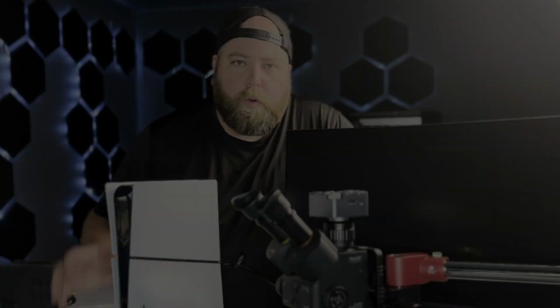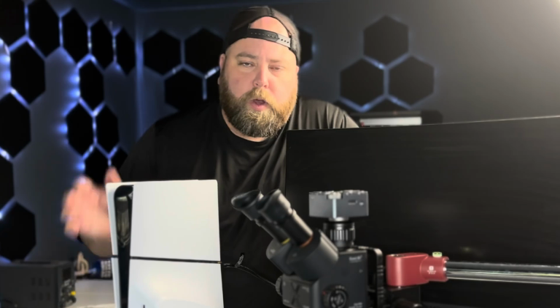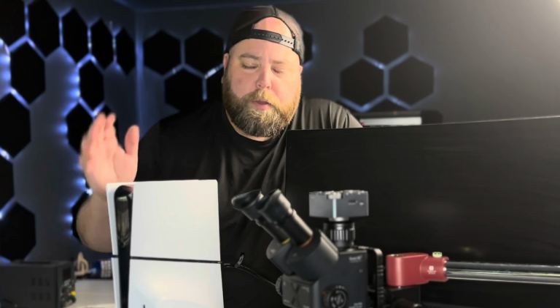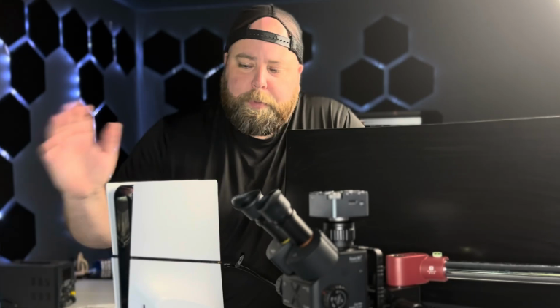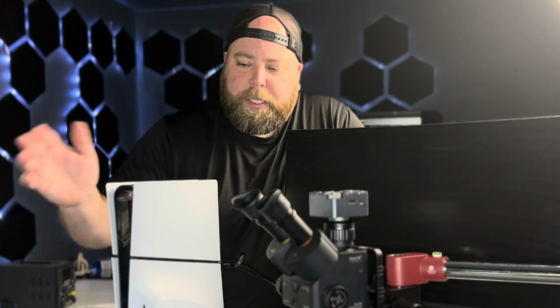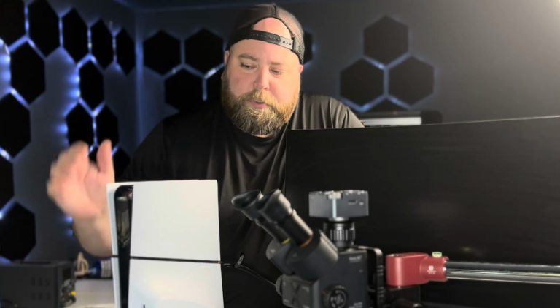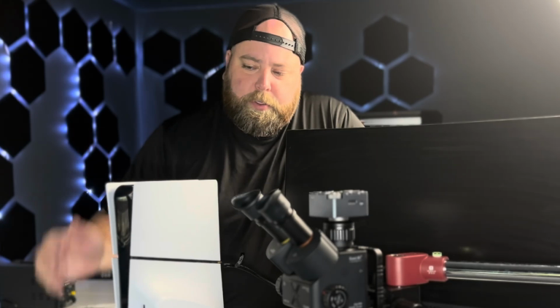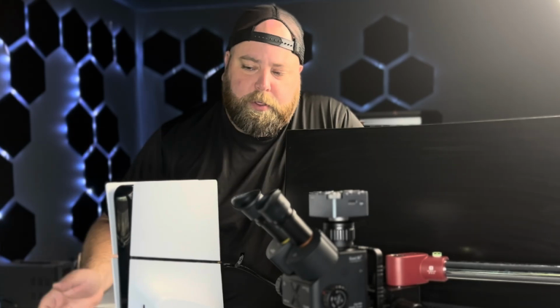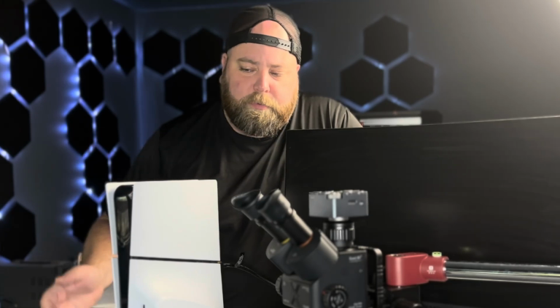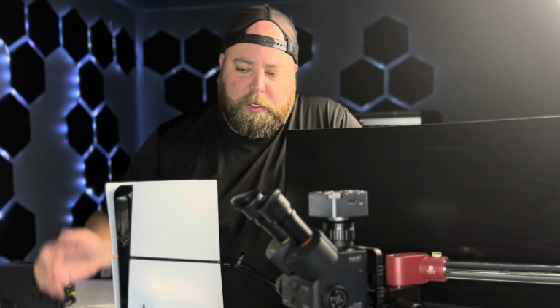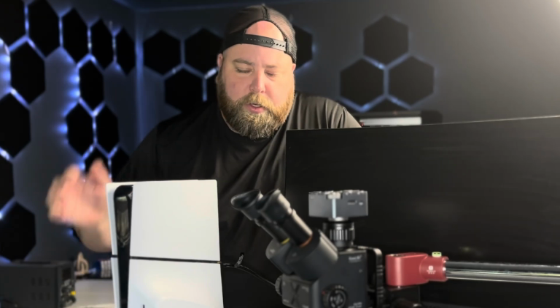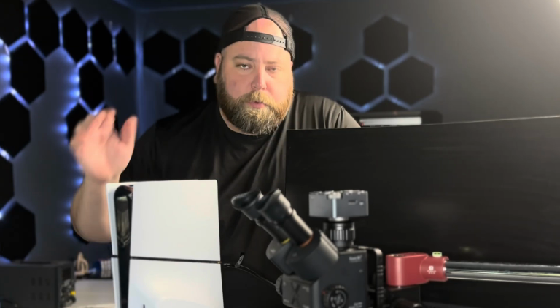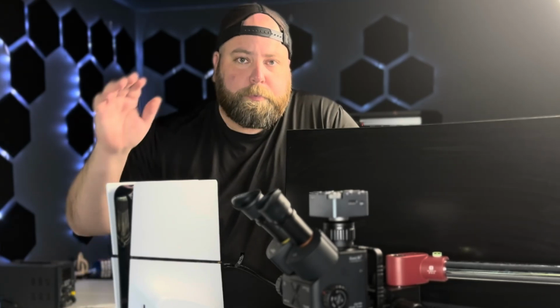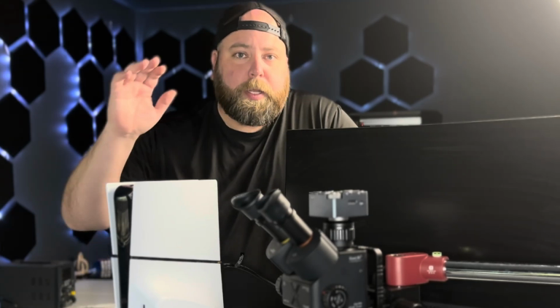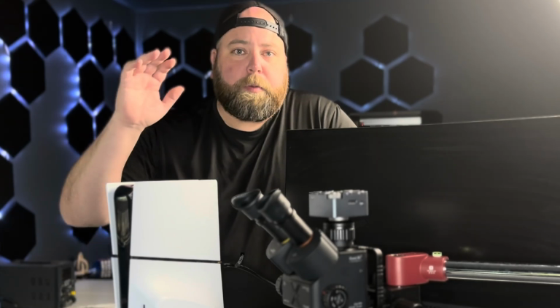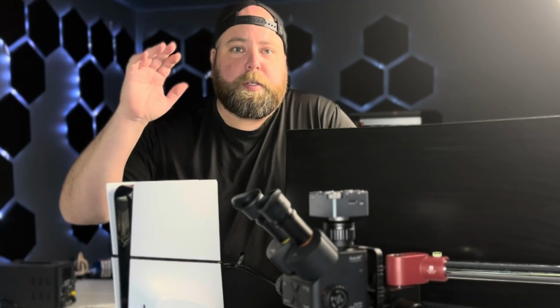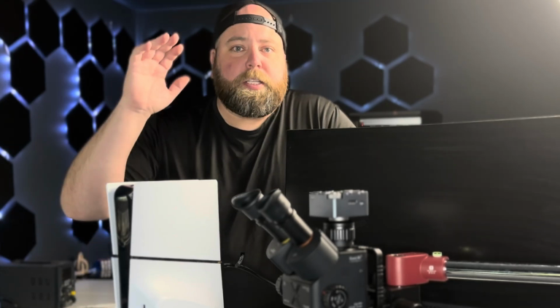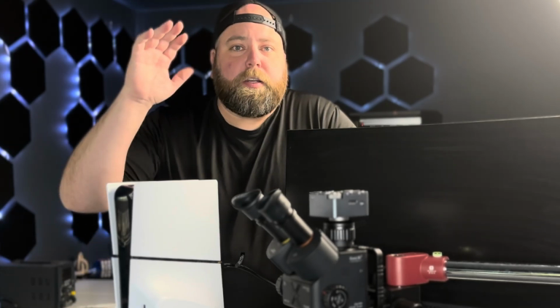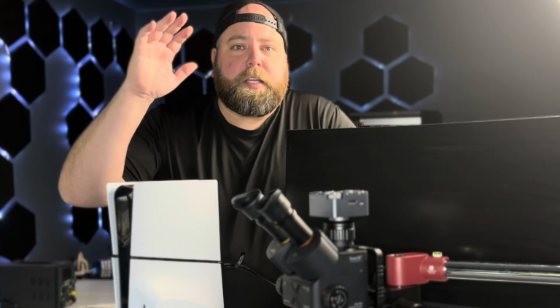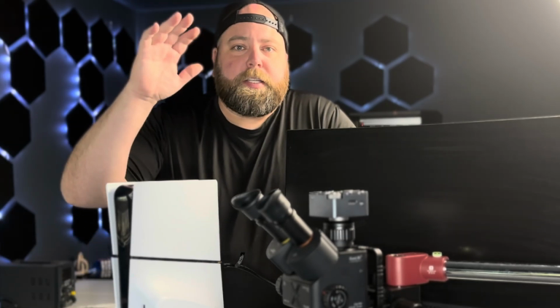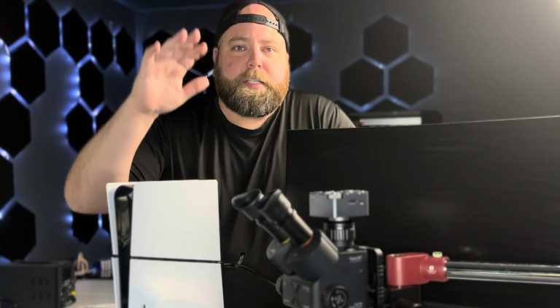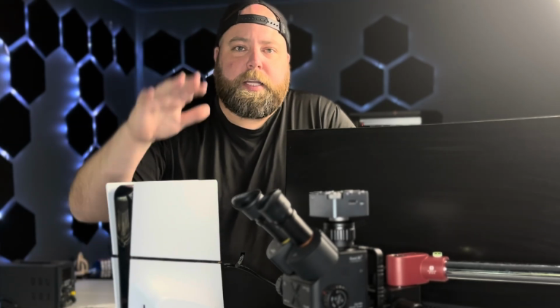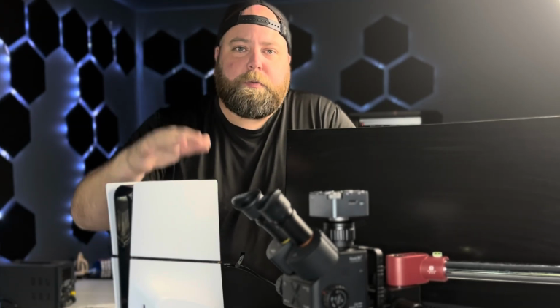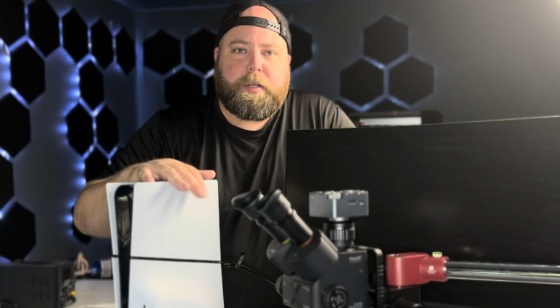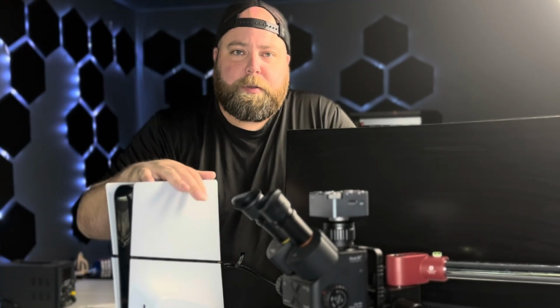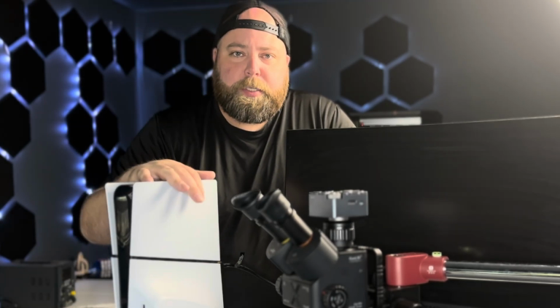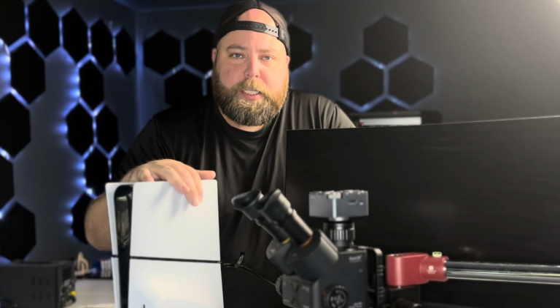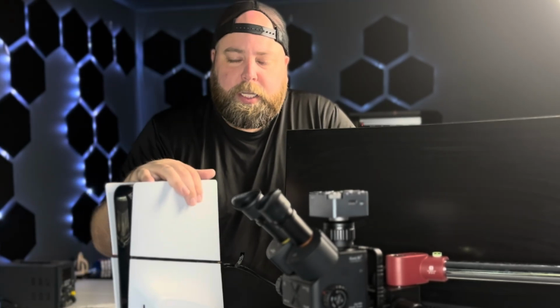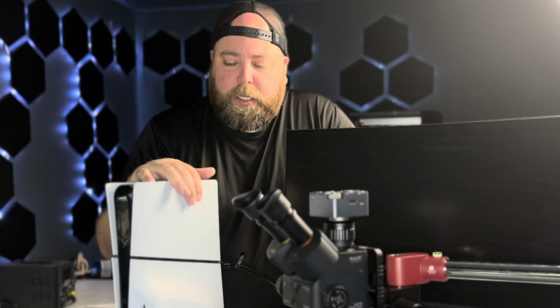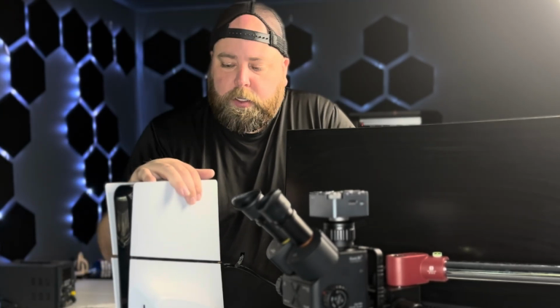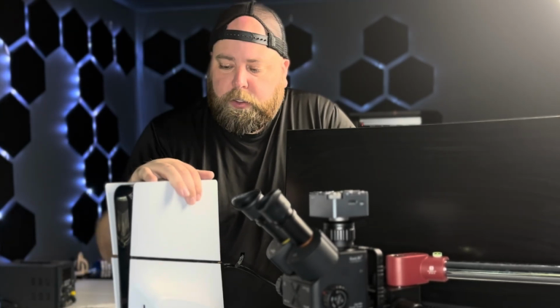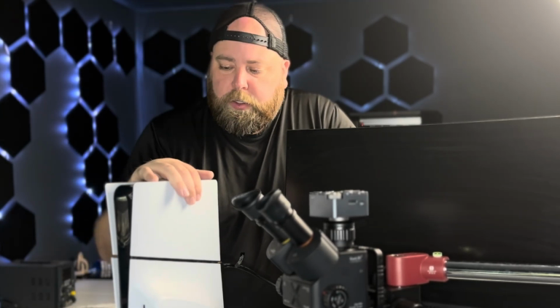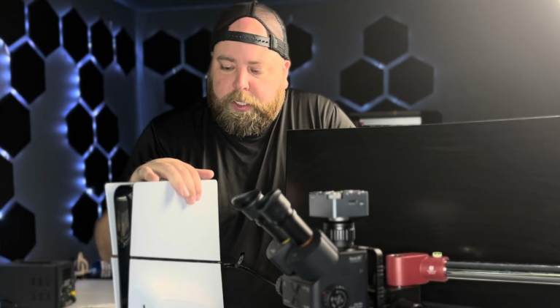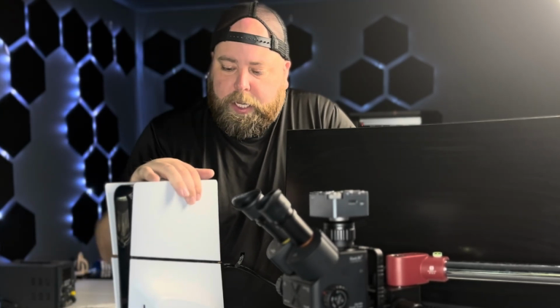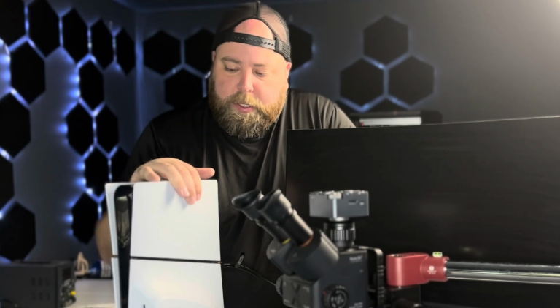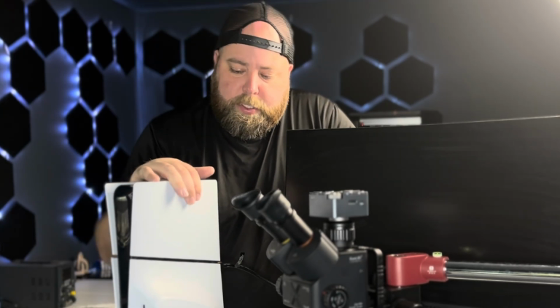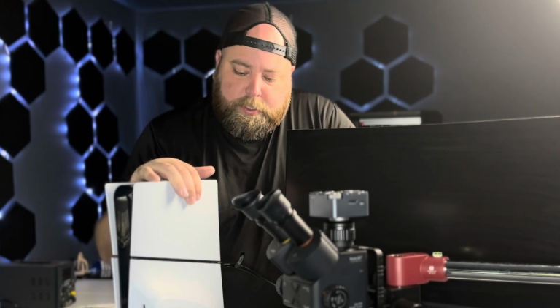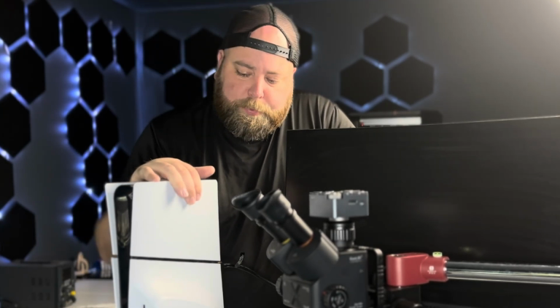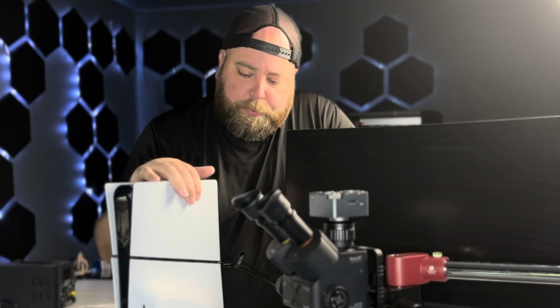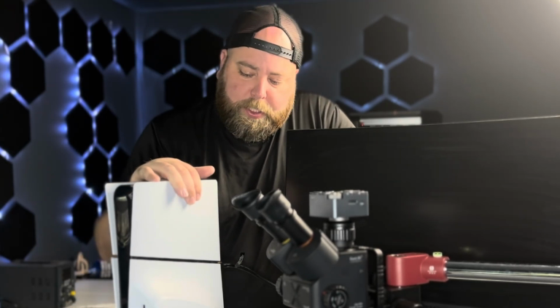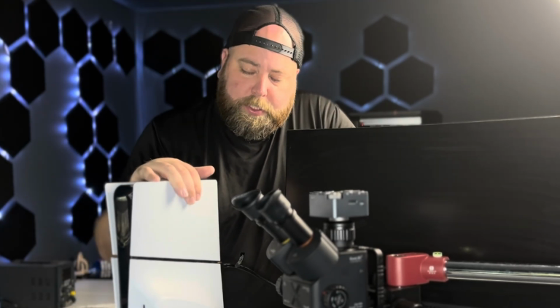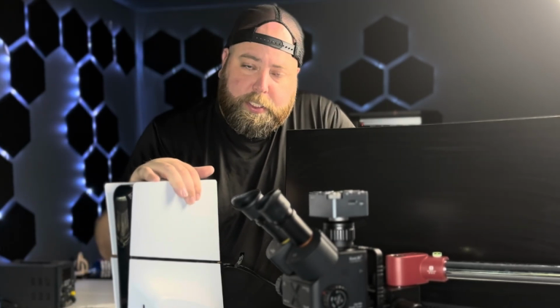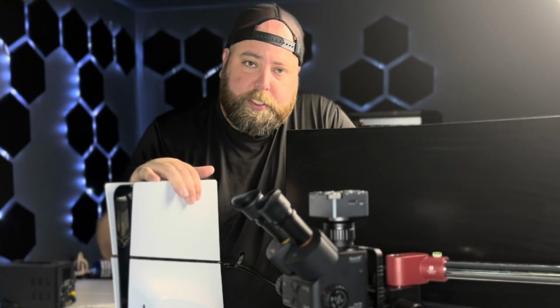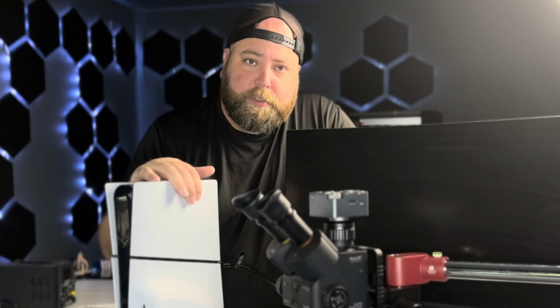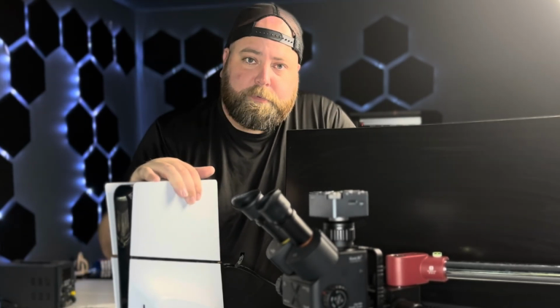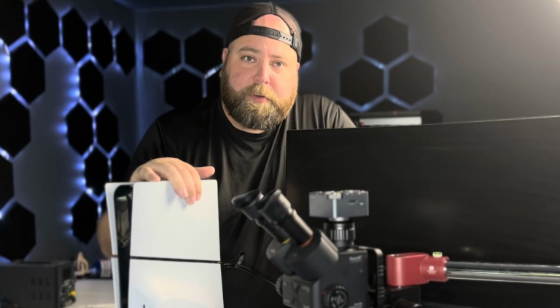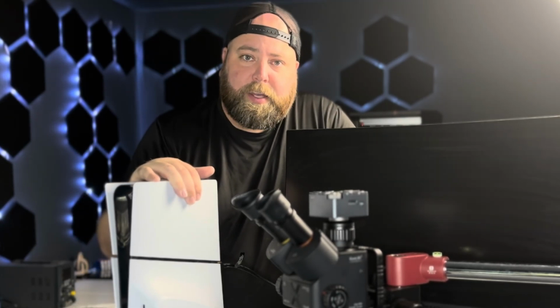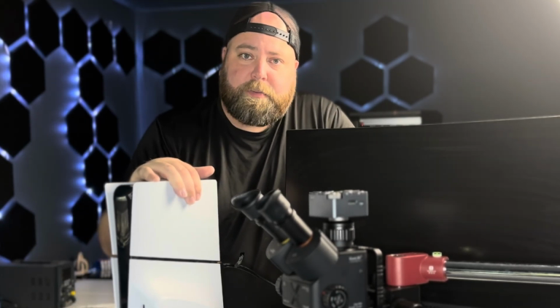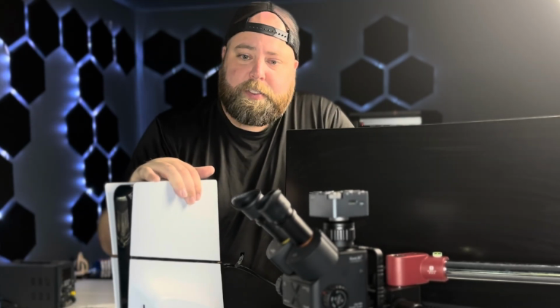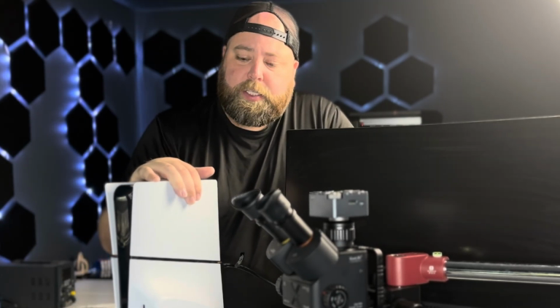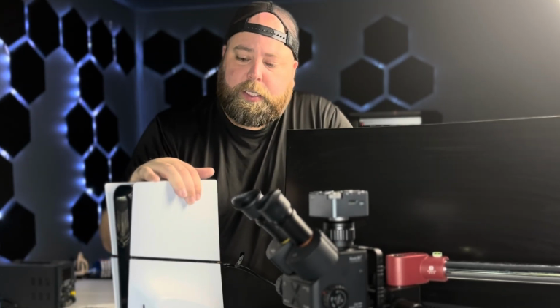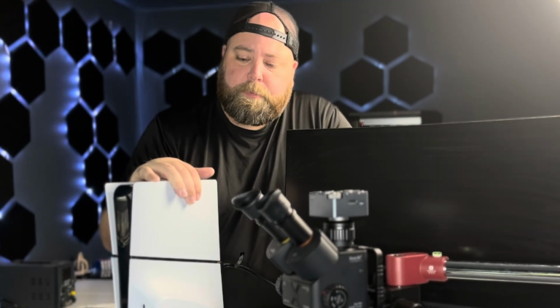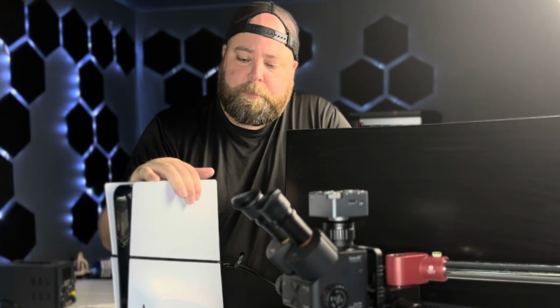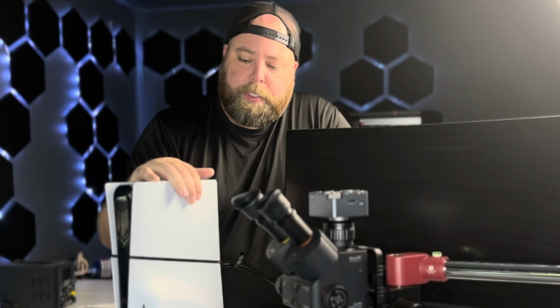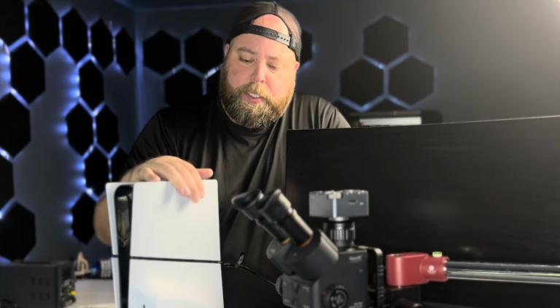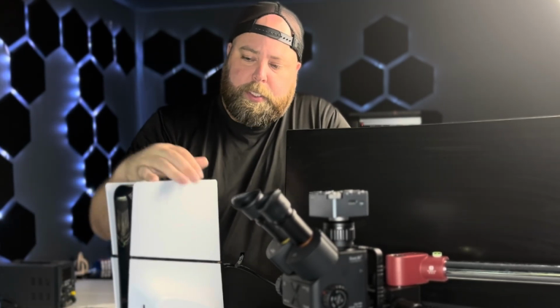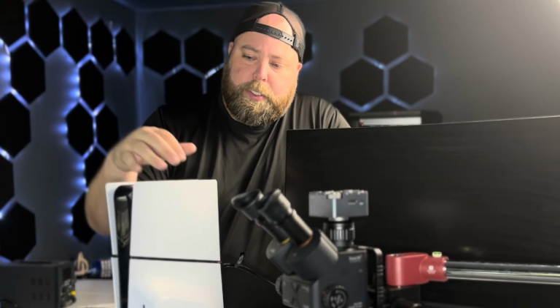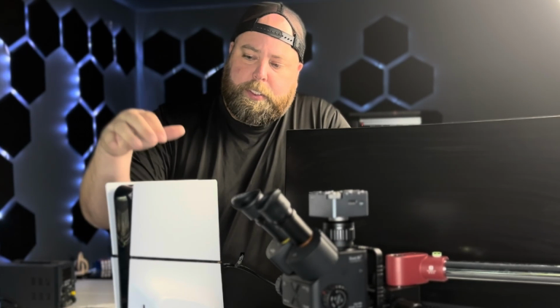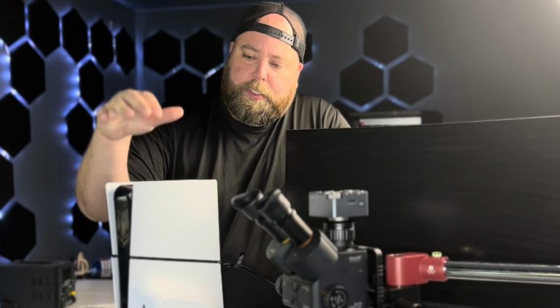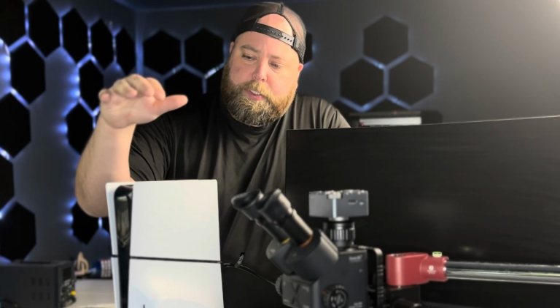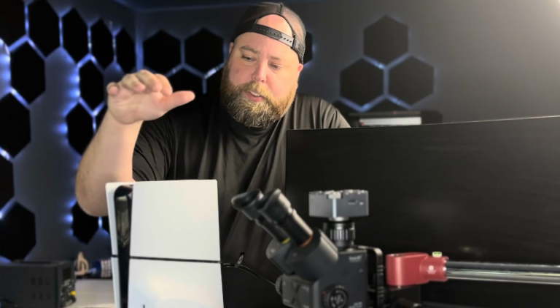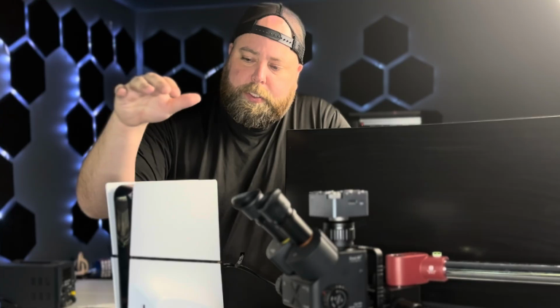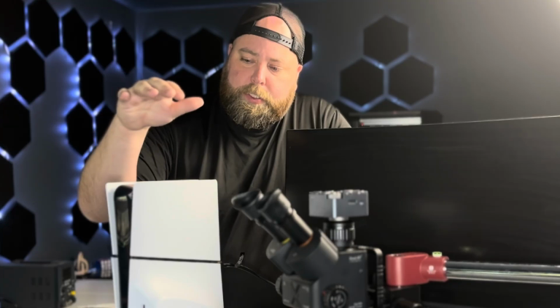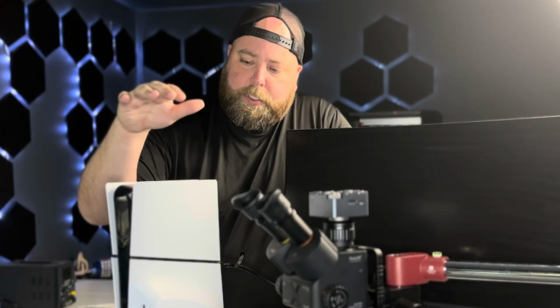Welcome back to another video. My name is Derek and today we're going to be taking a look at this PlayStation 5 Slim, the disc edition.